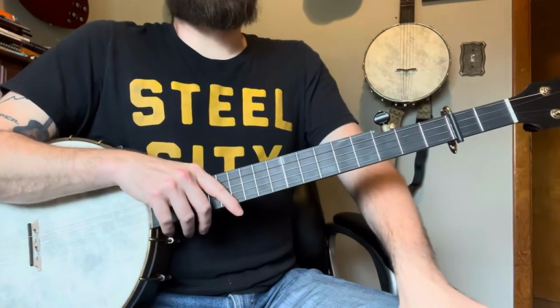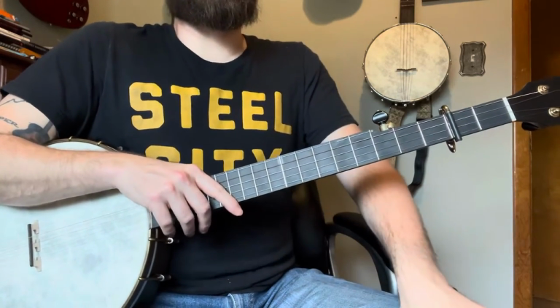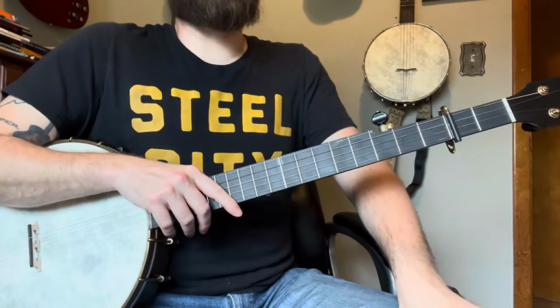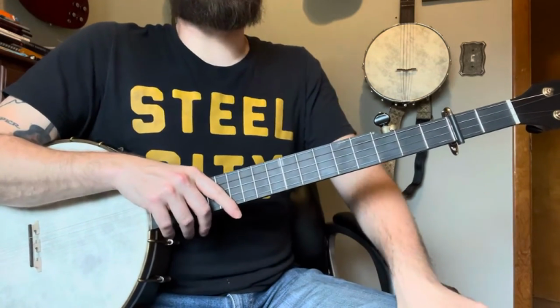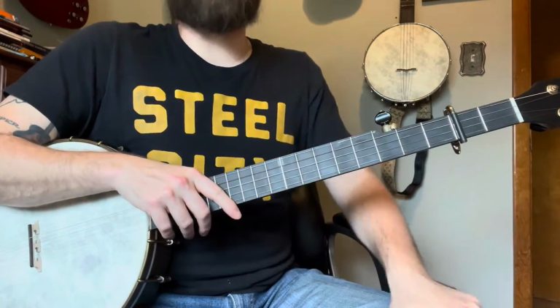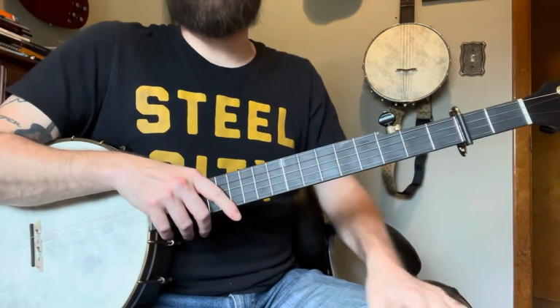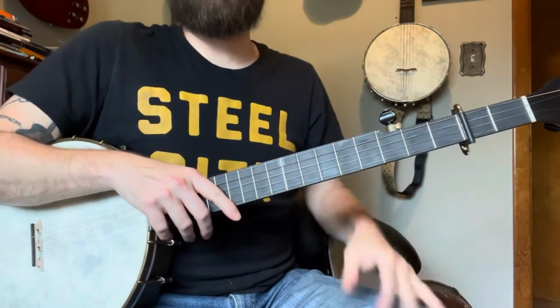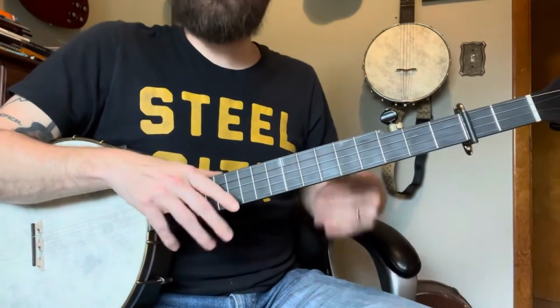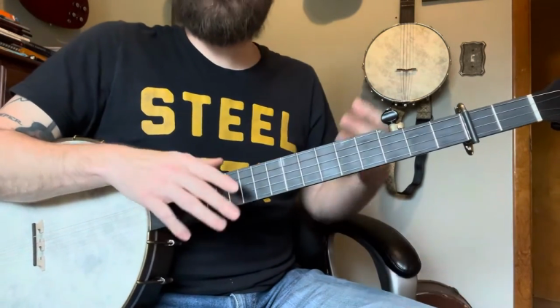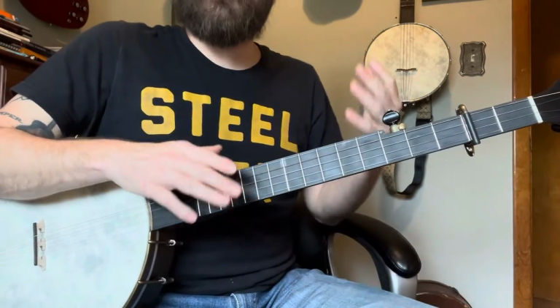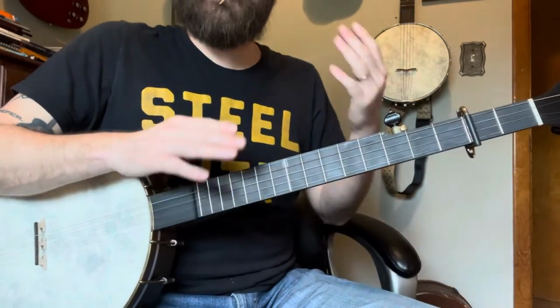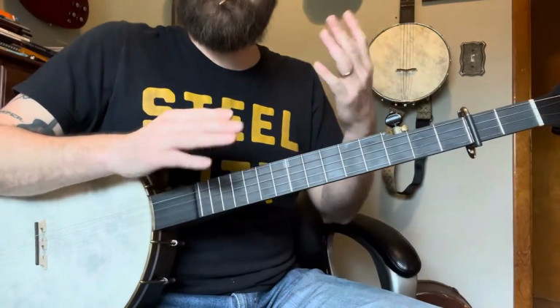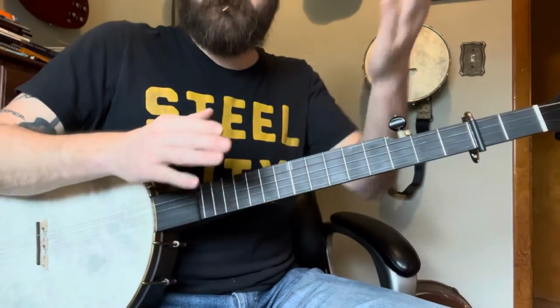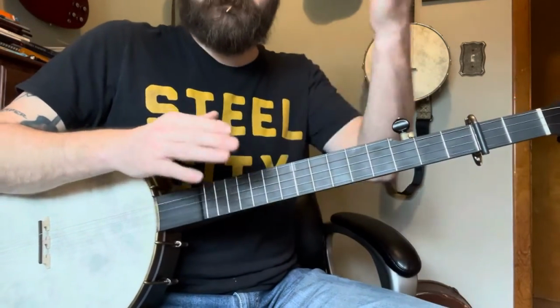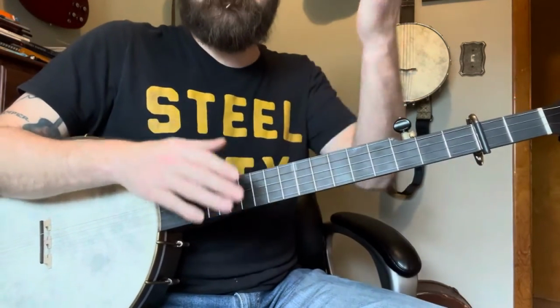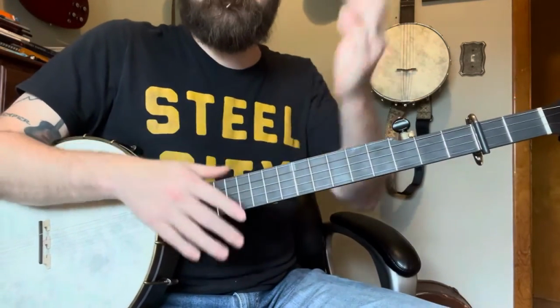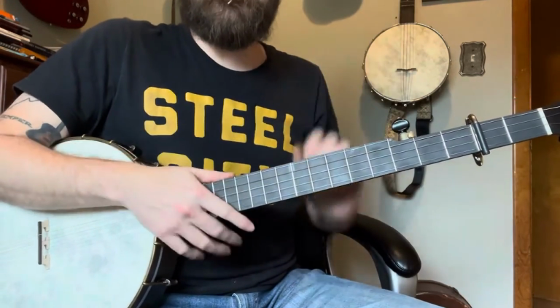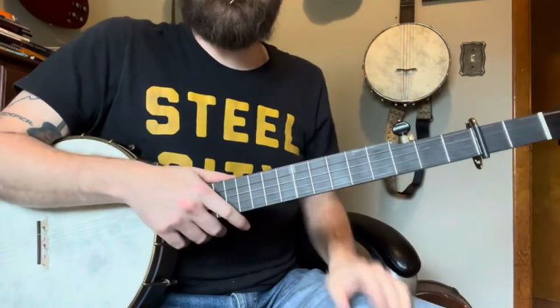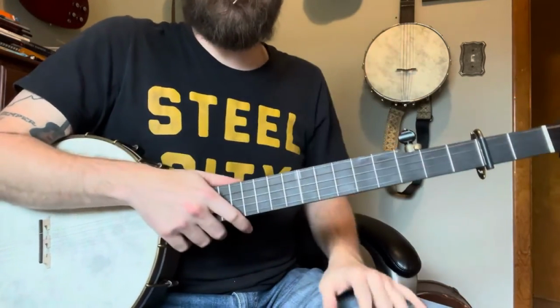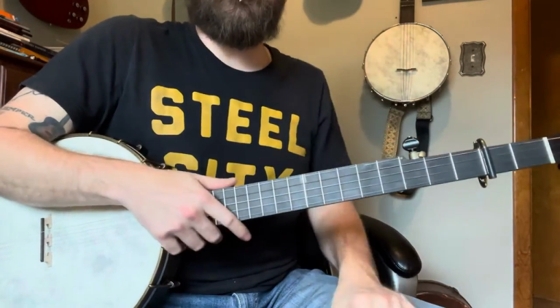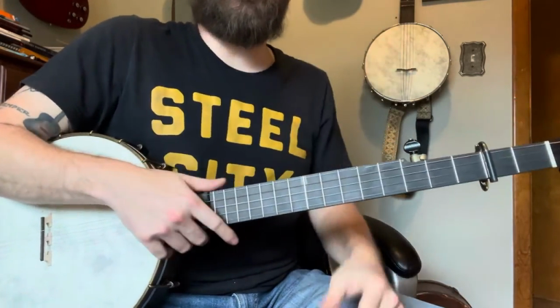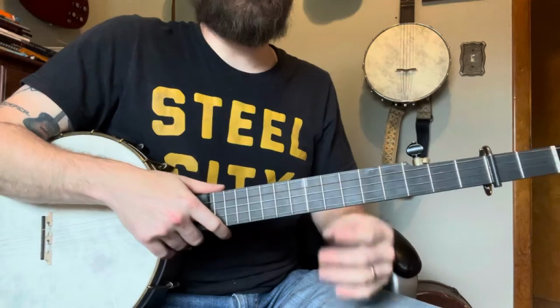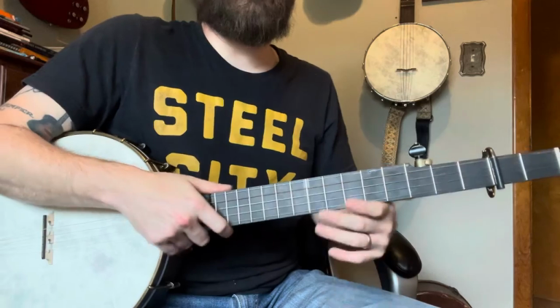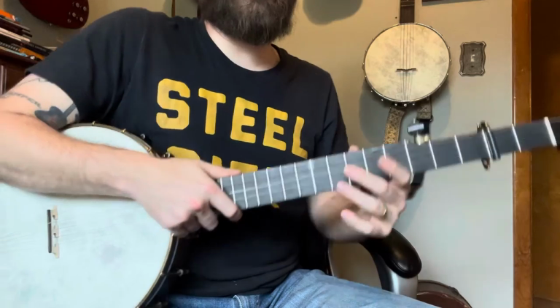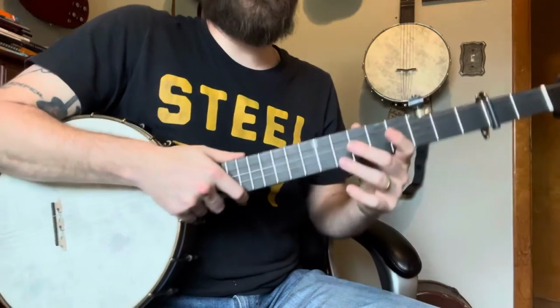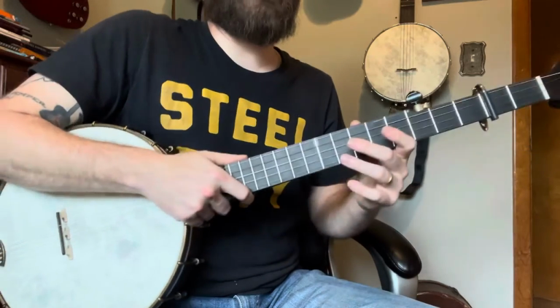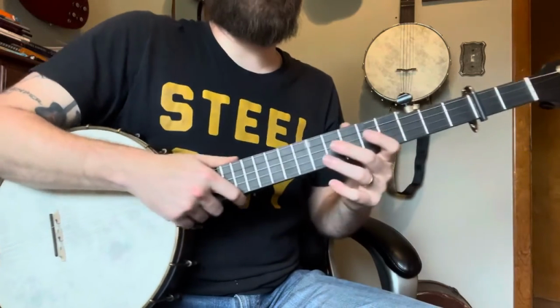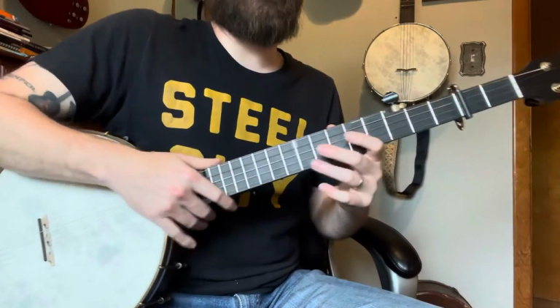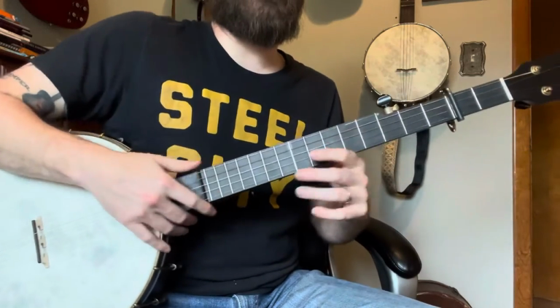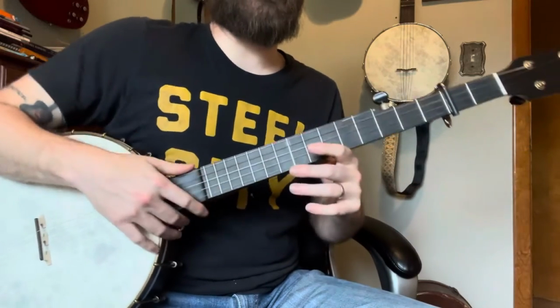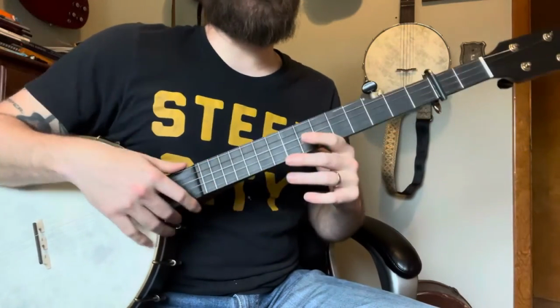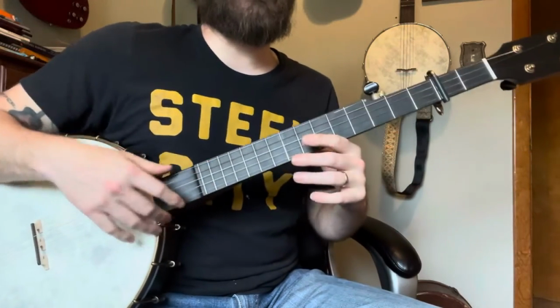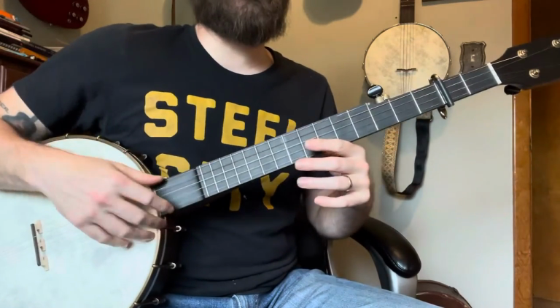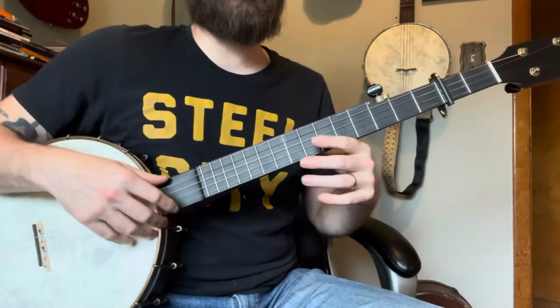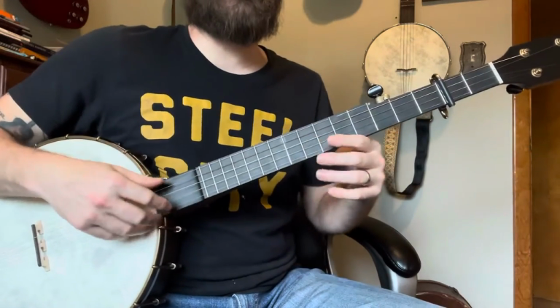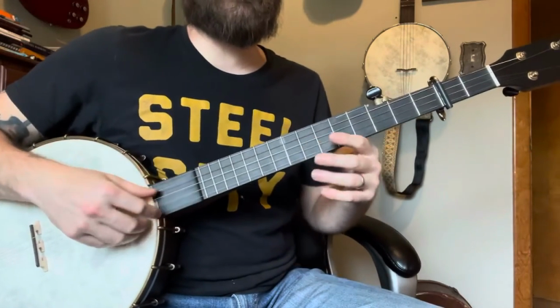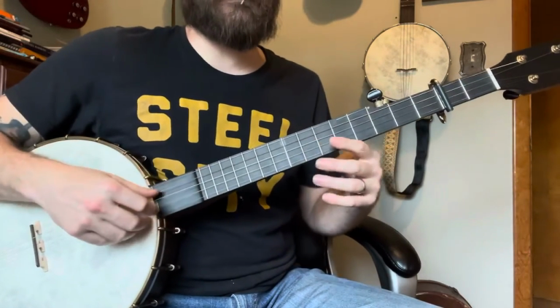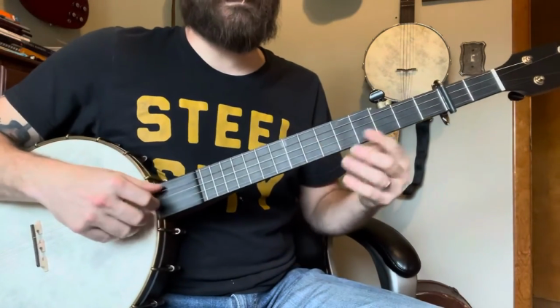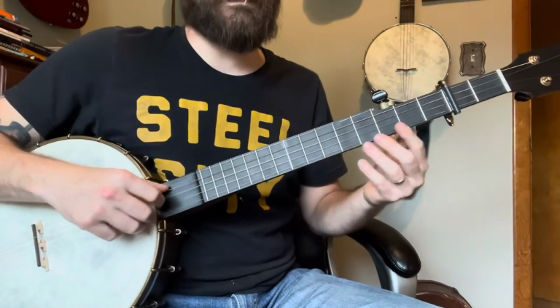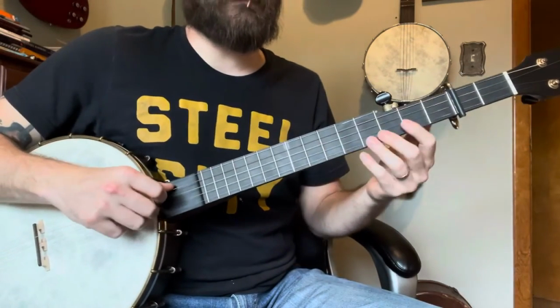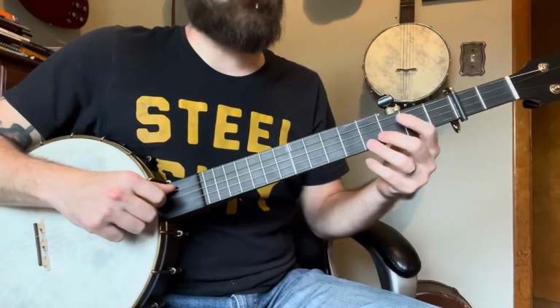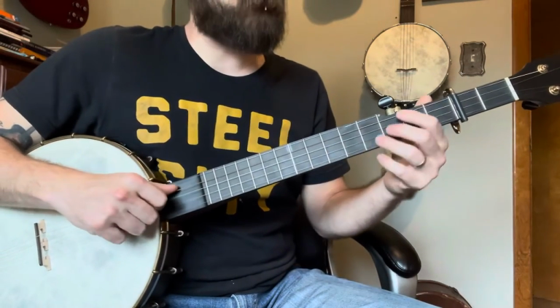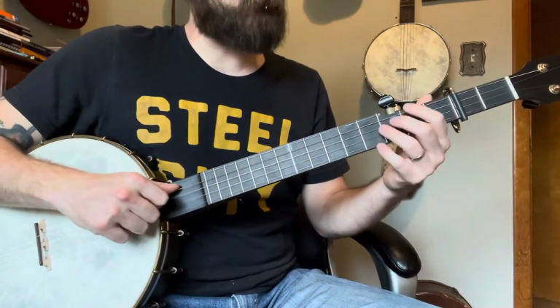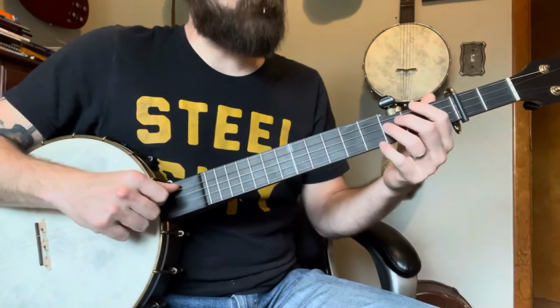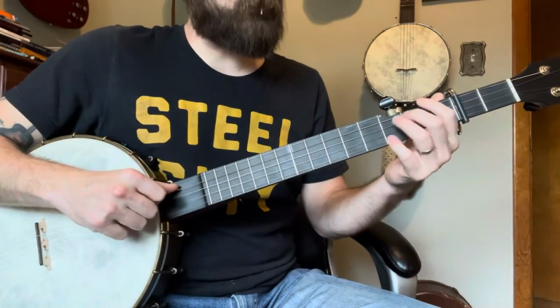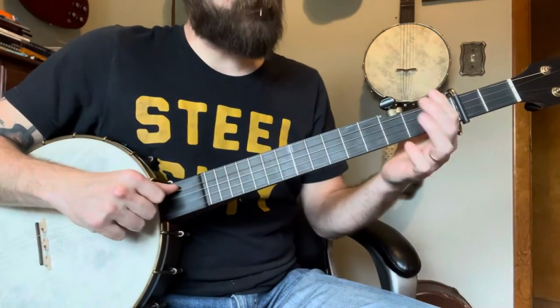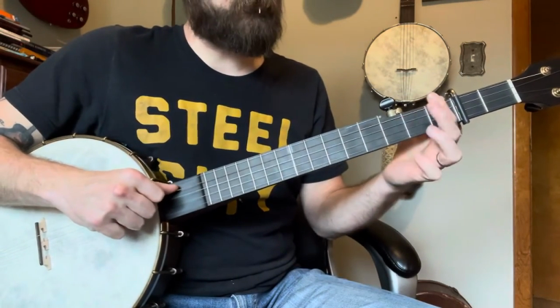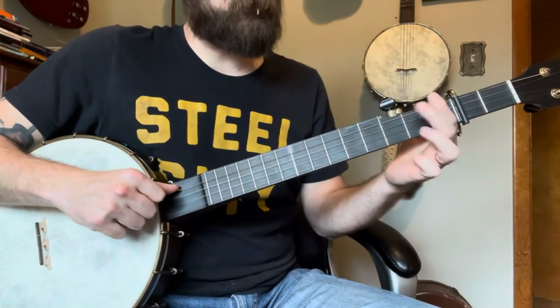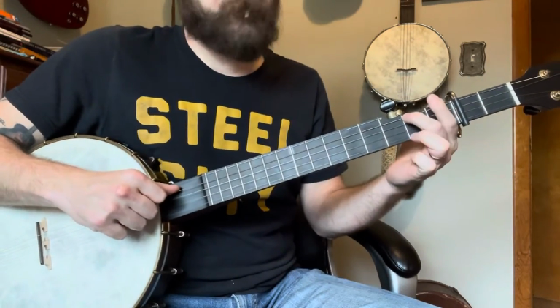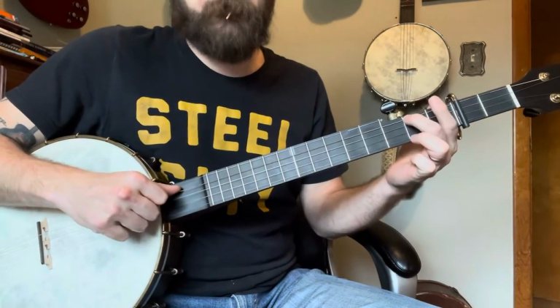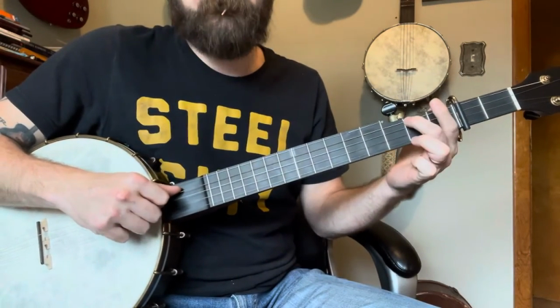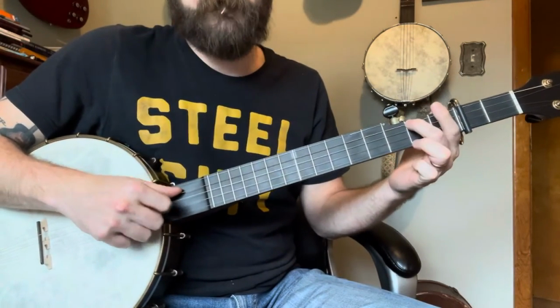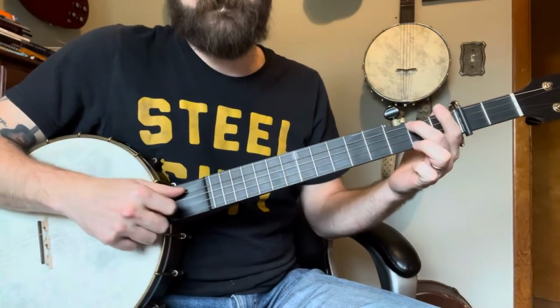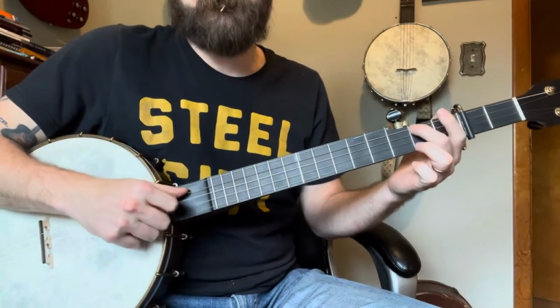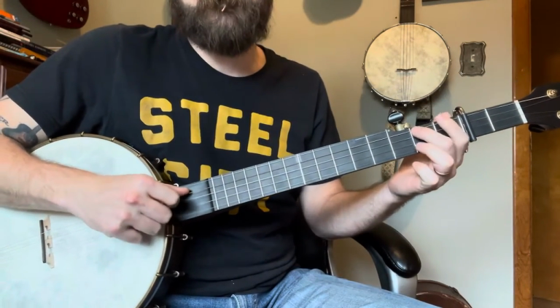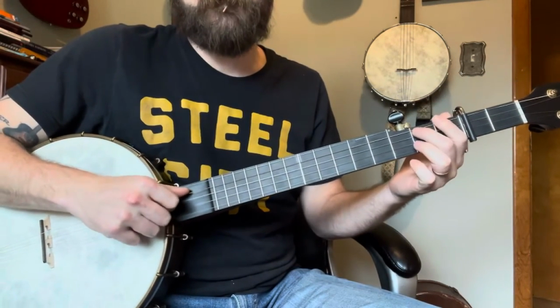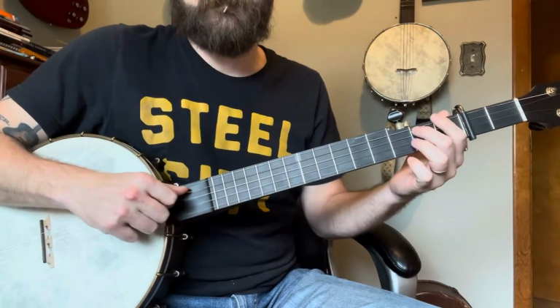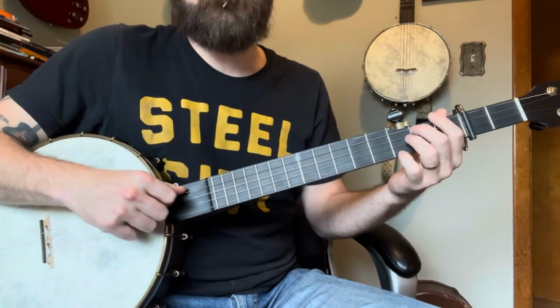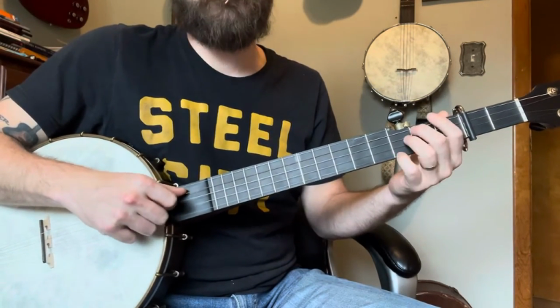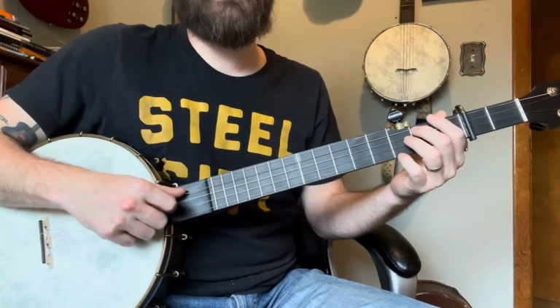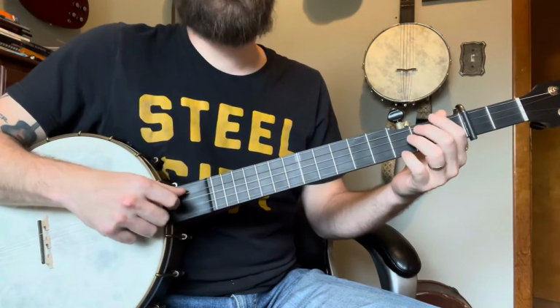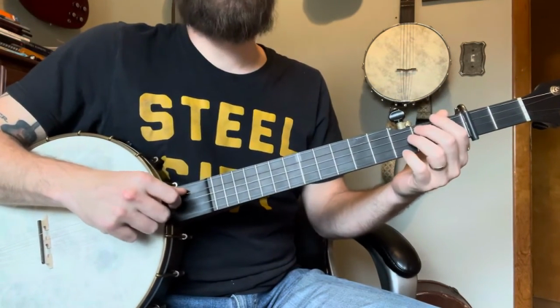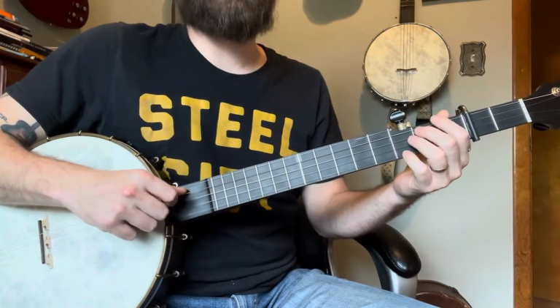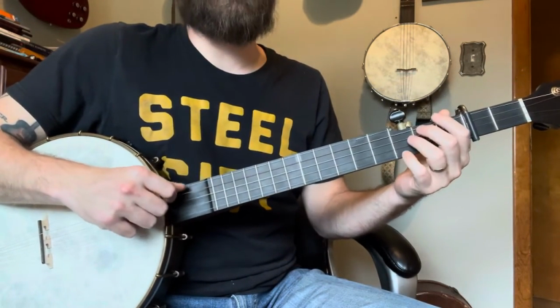You're going to repeat that — maybe twice for the verse — and then we're getting to the chorus. So we're going to do another slide where we go from two to five this time.